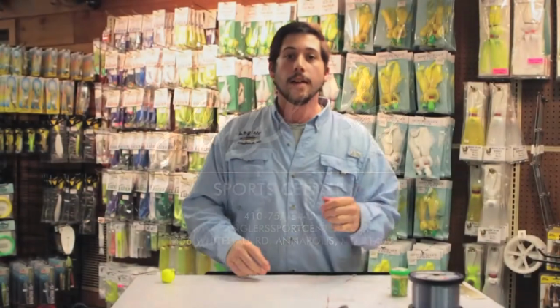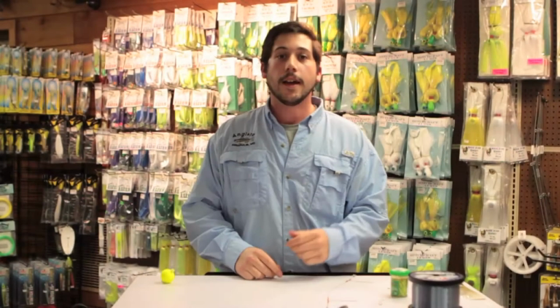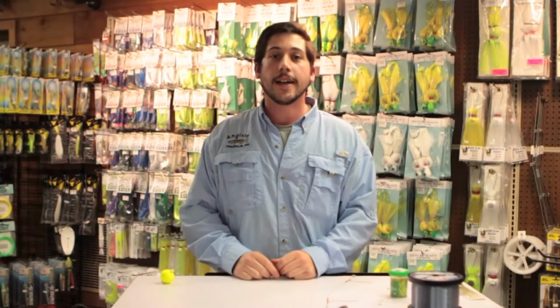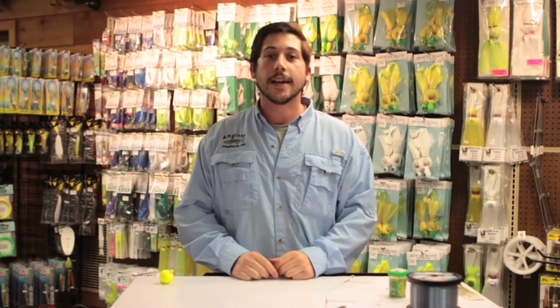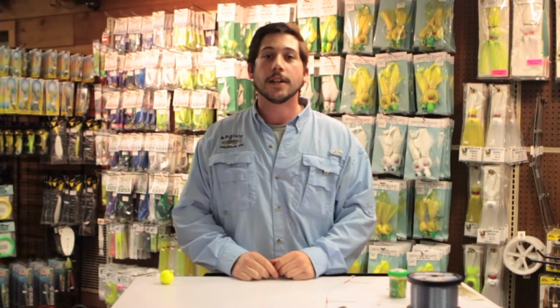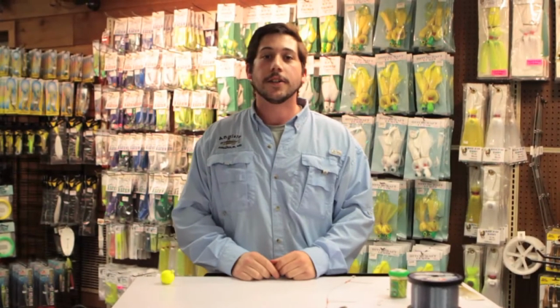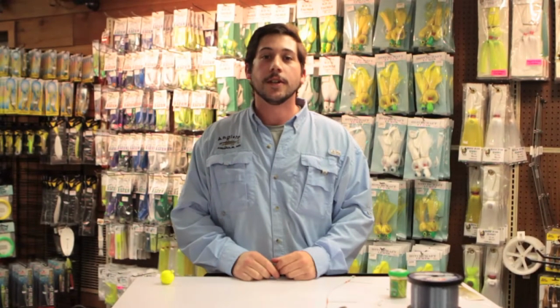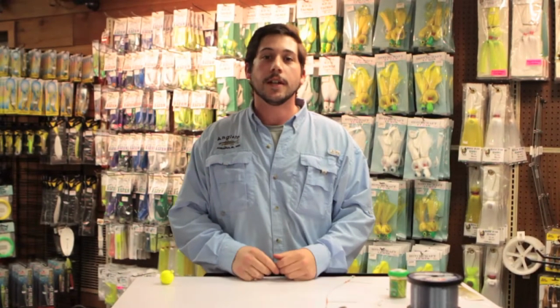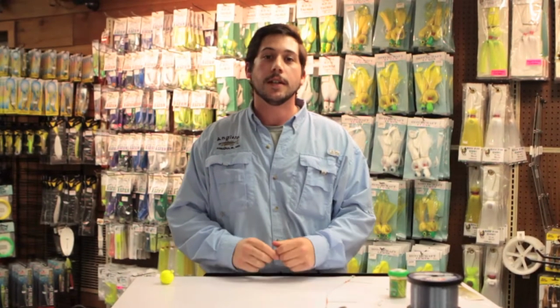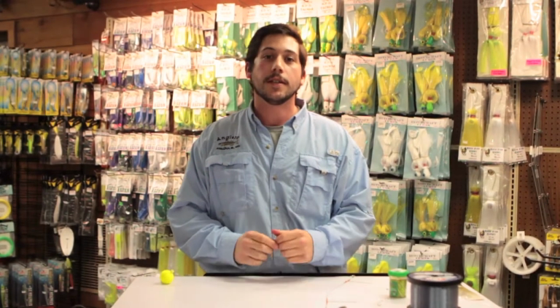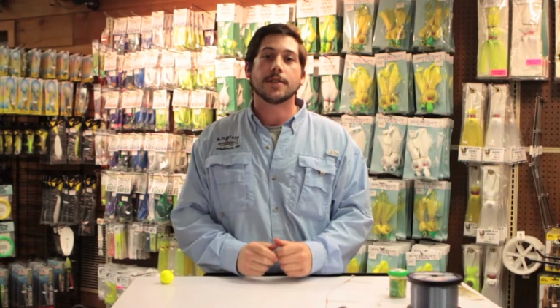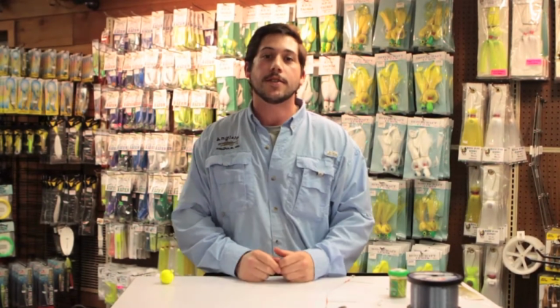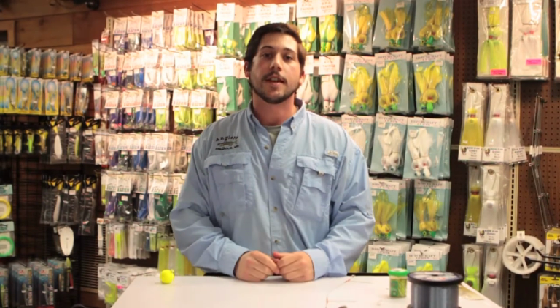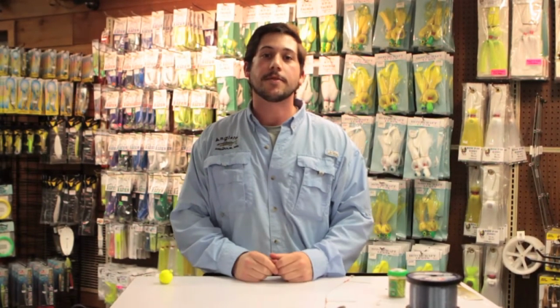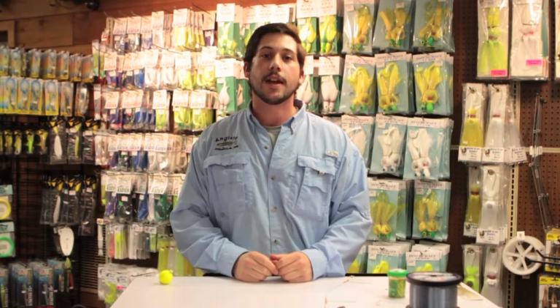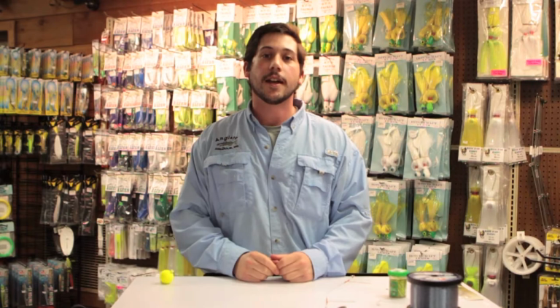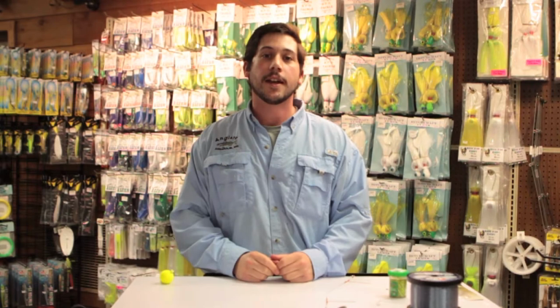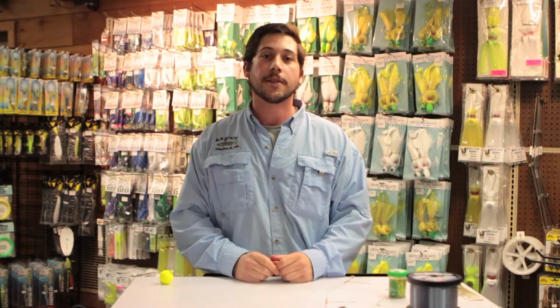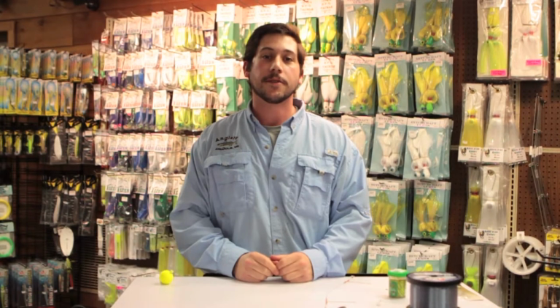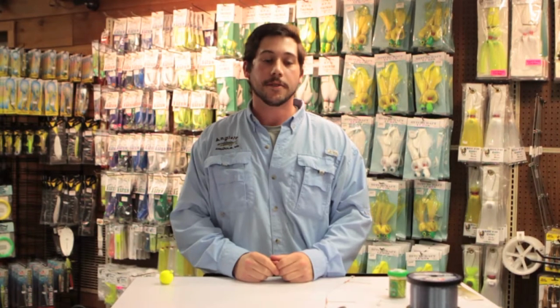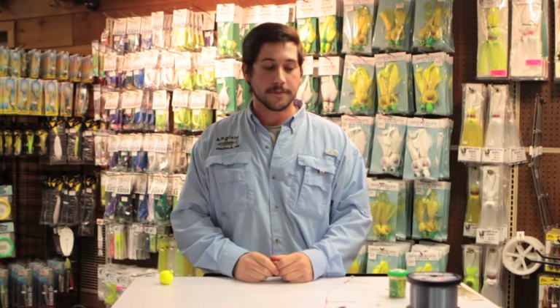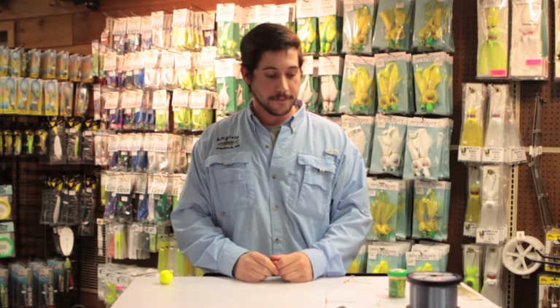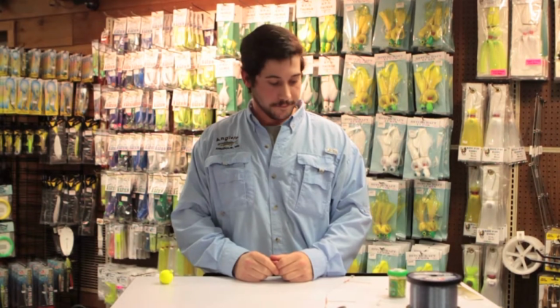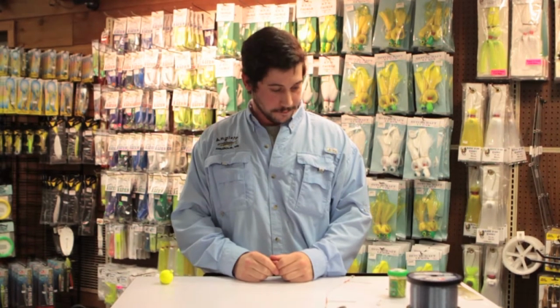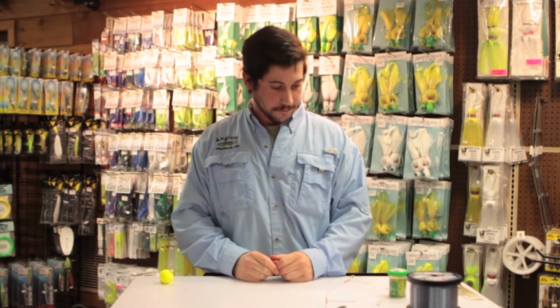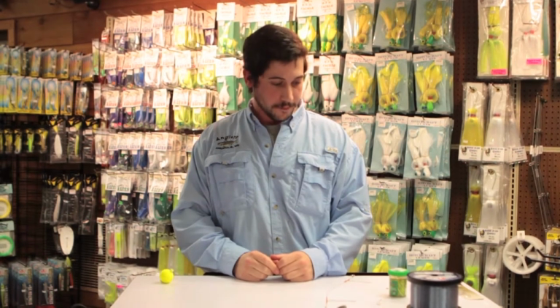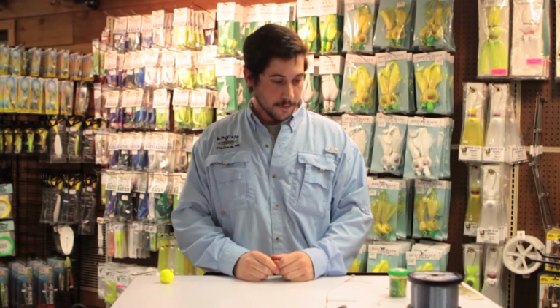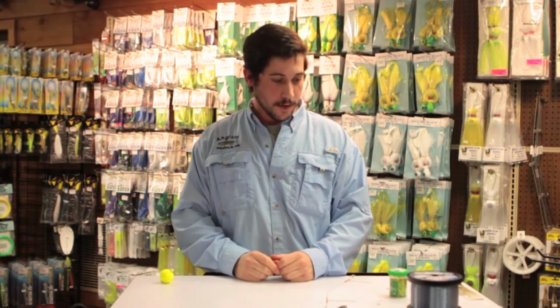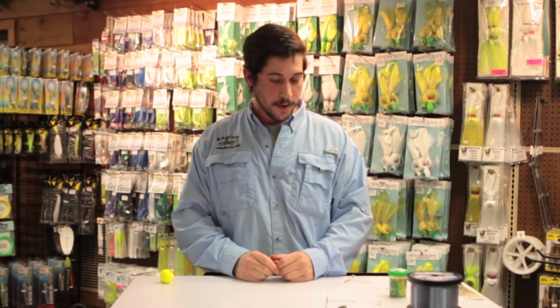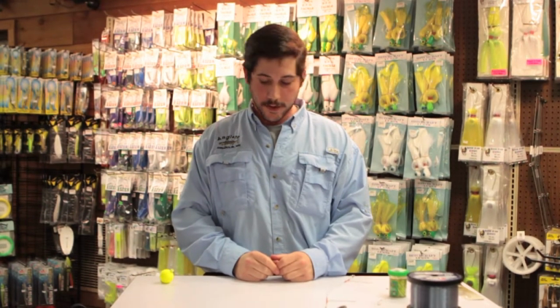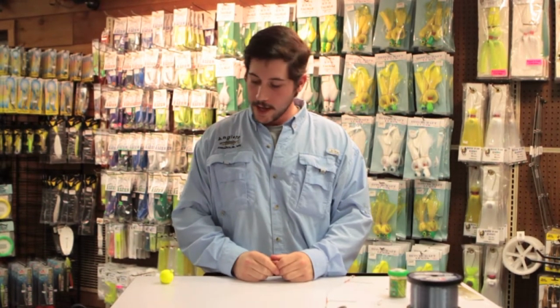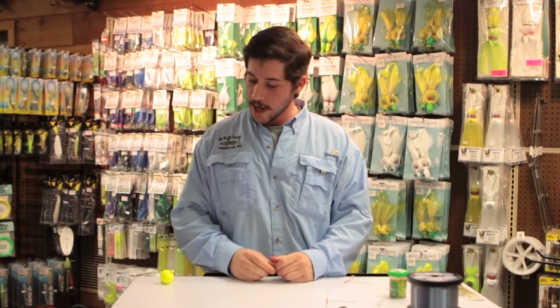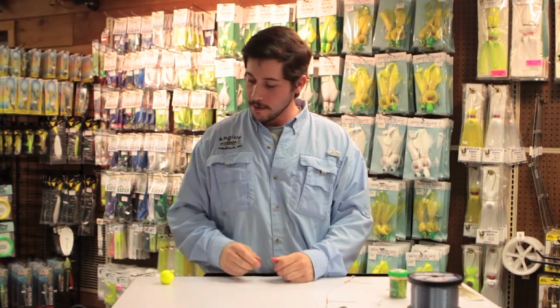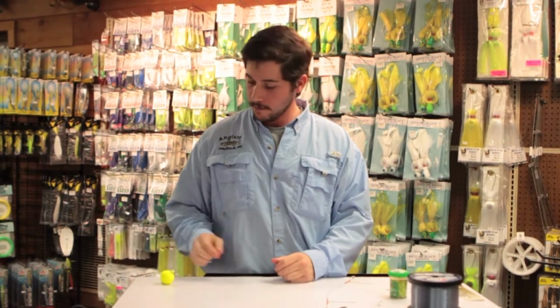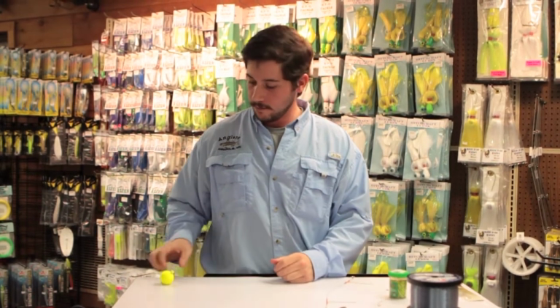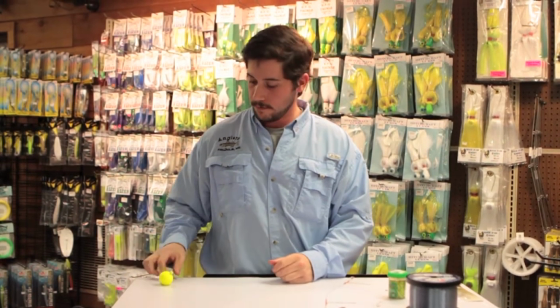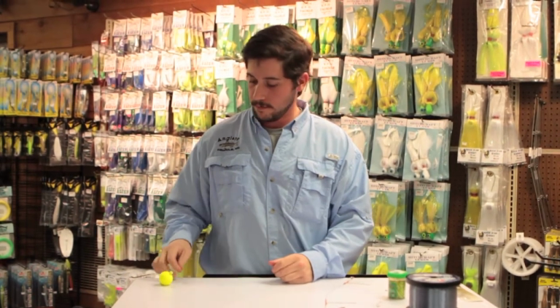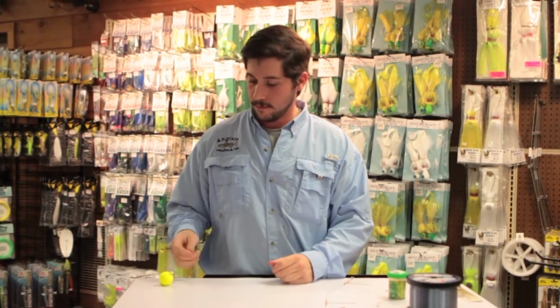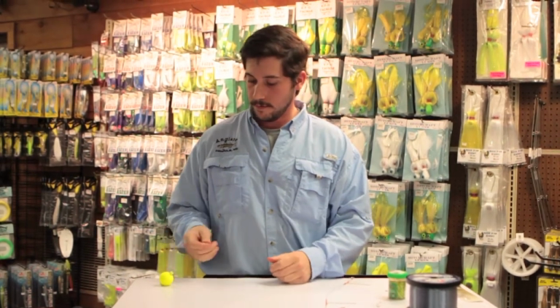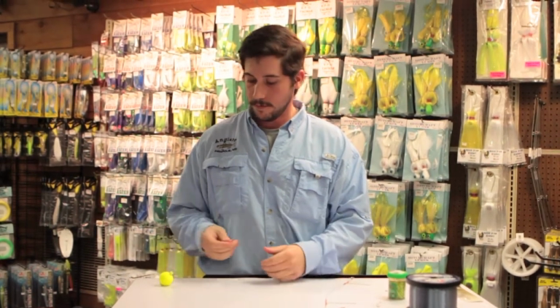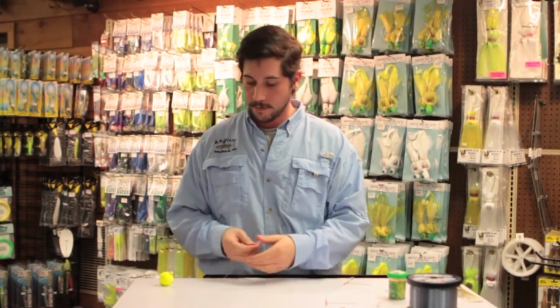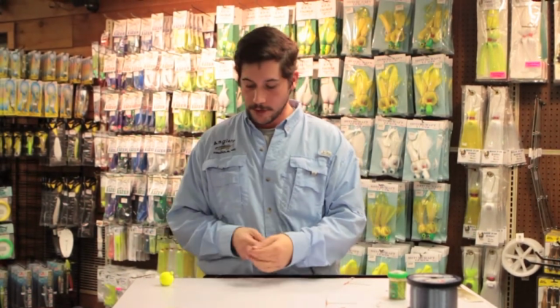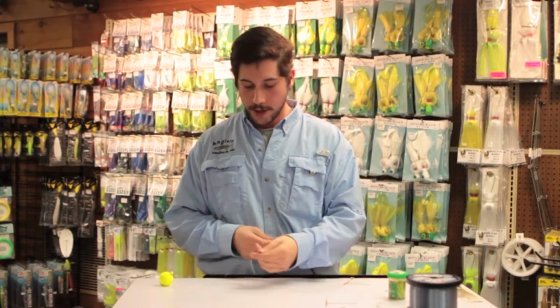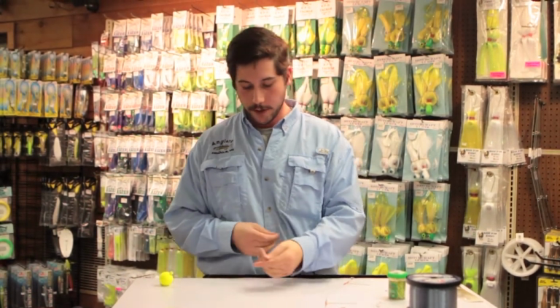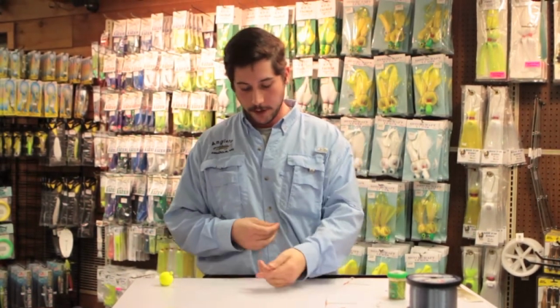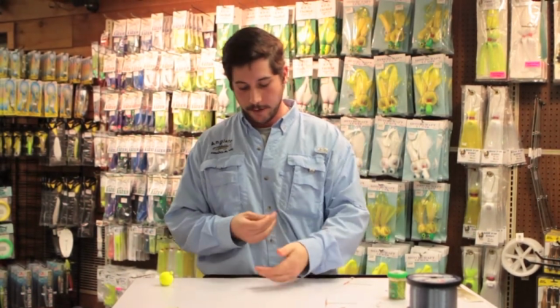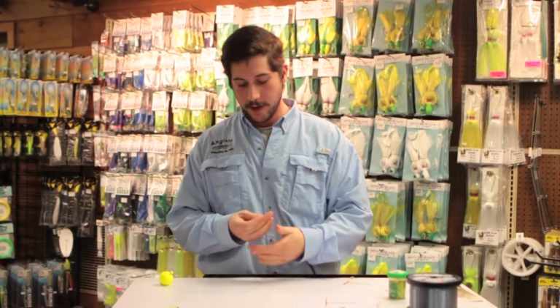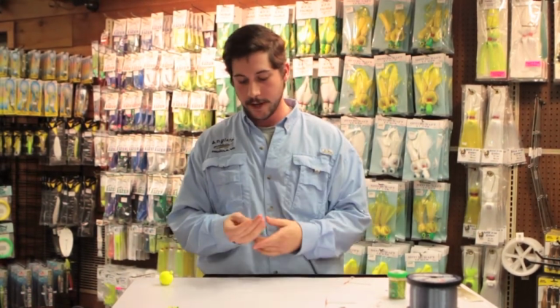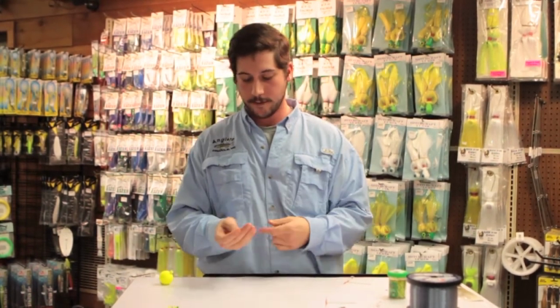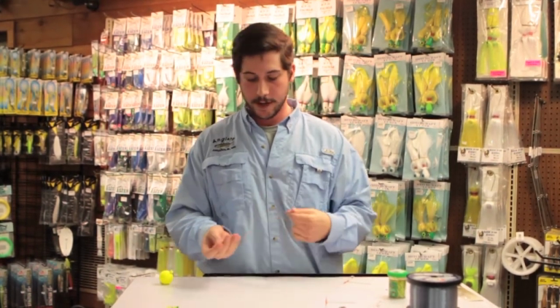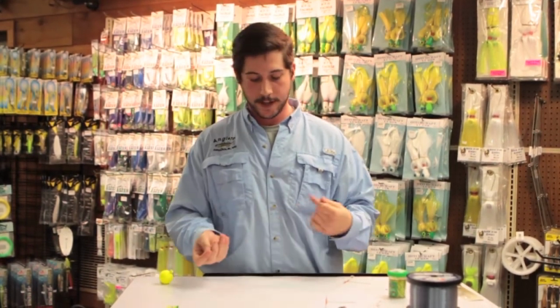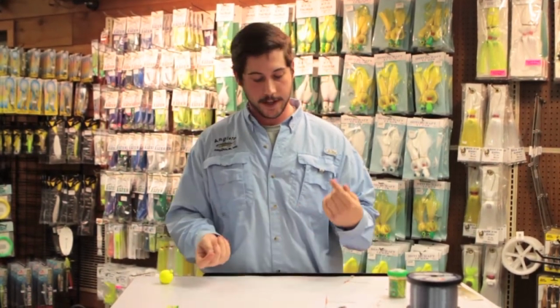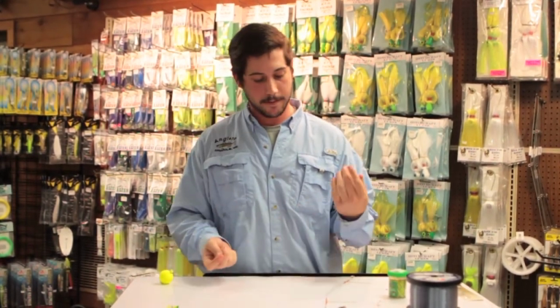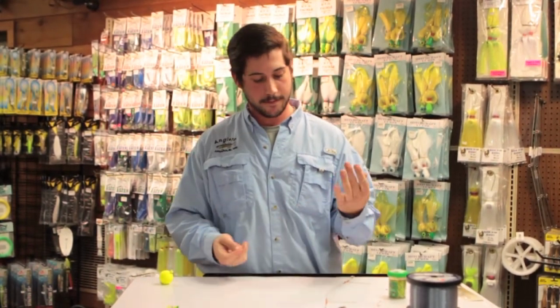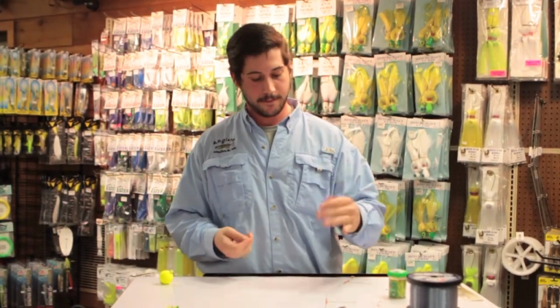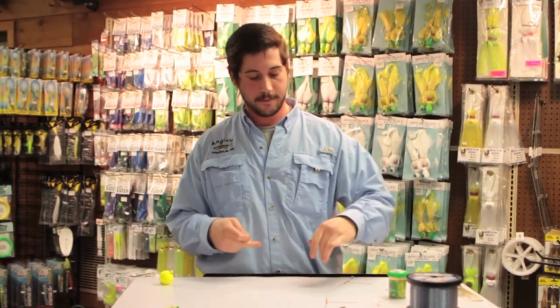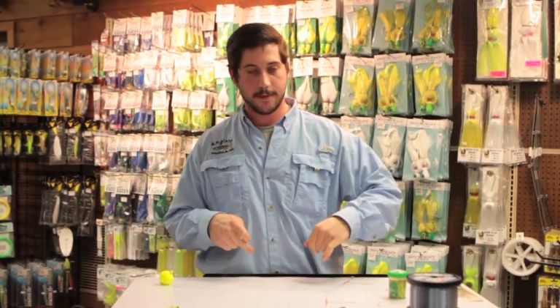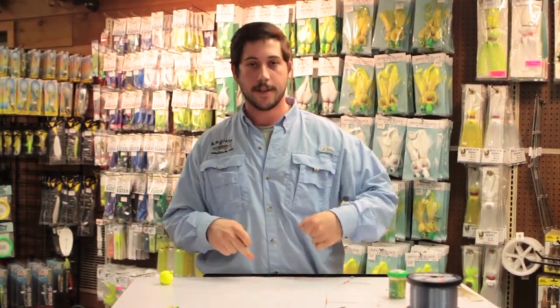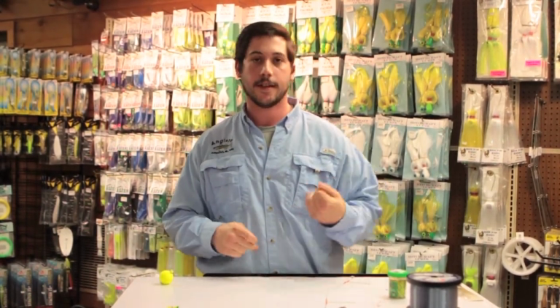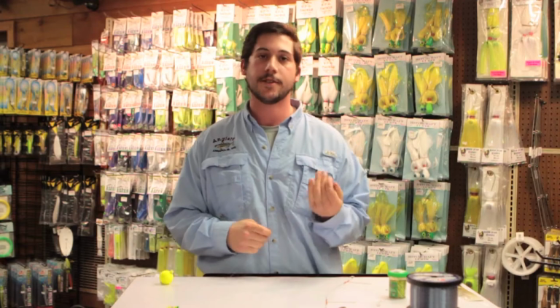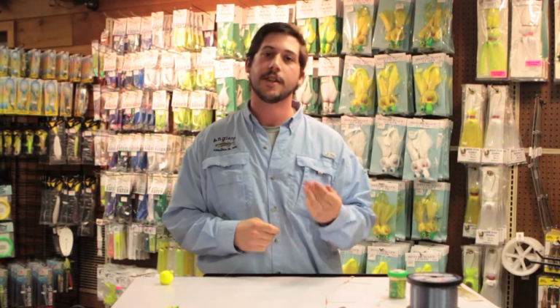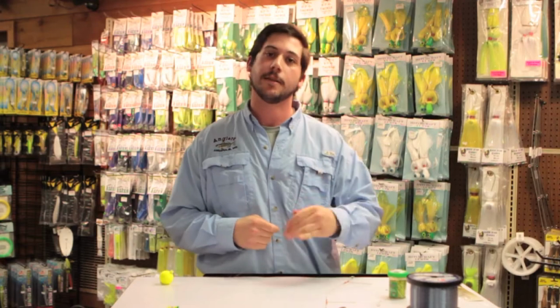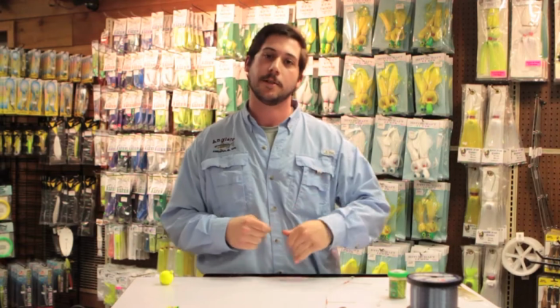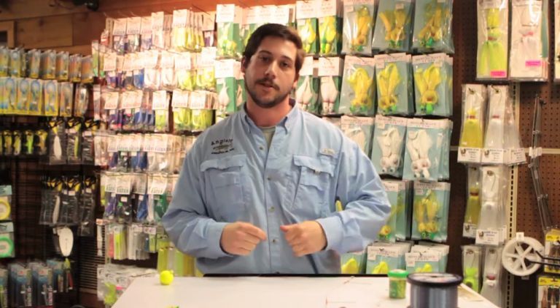Hey, how y'all doing? This is James down at Anglers. Today I'll show you a little advanced rigging tip to catch yellow perch.